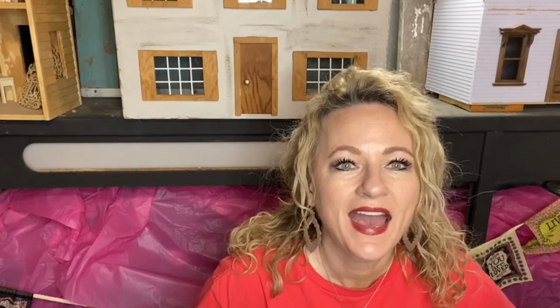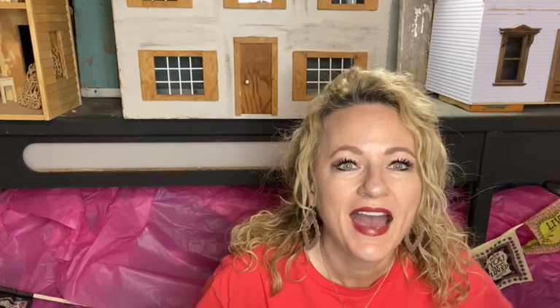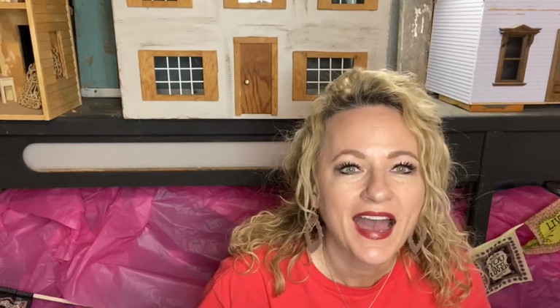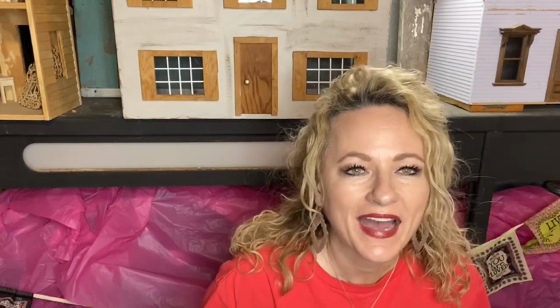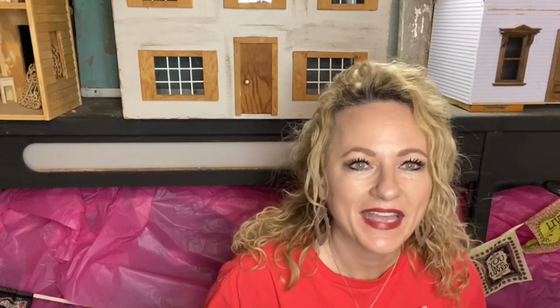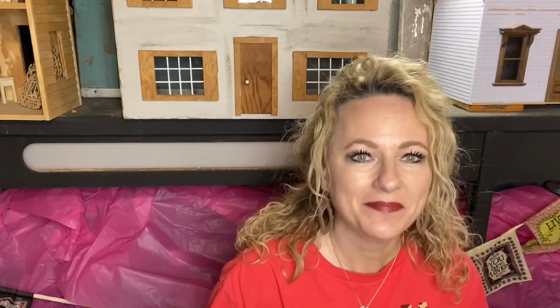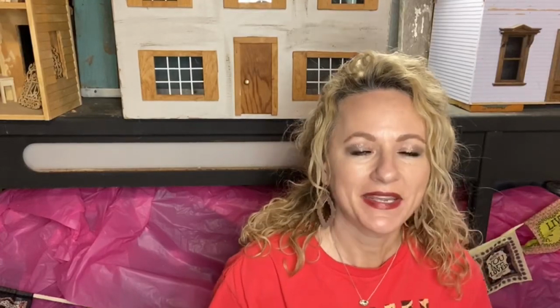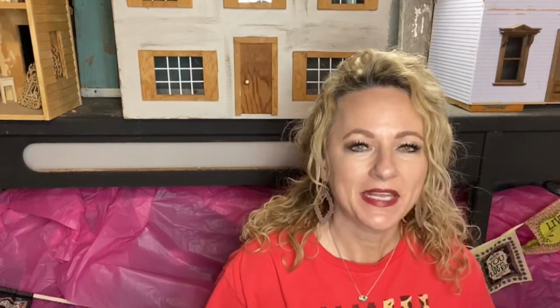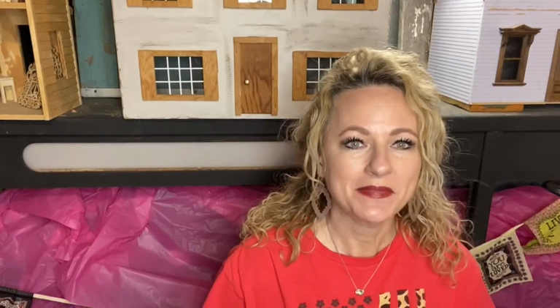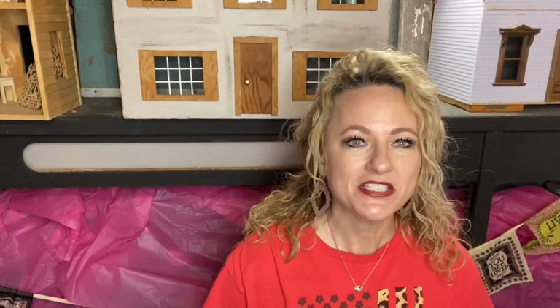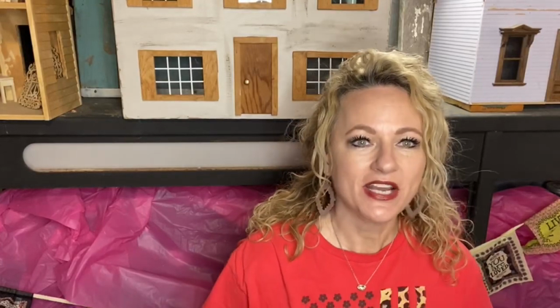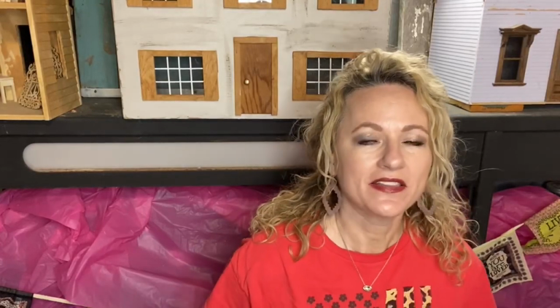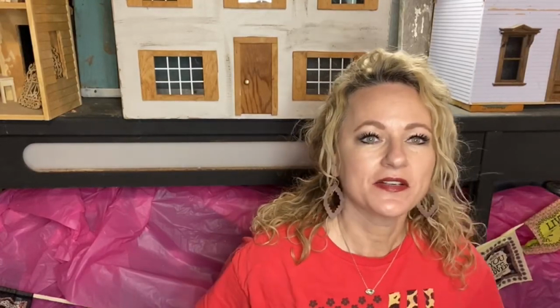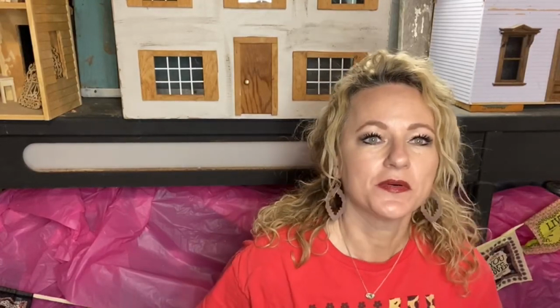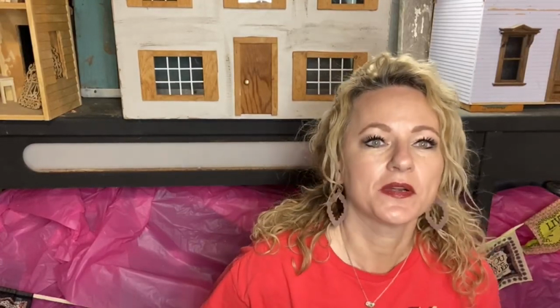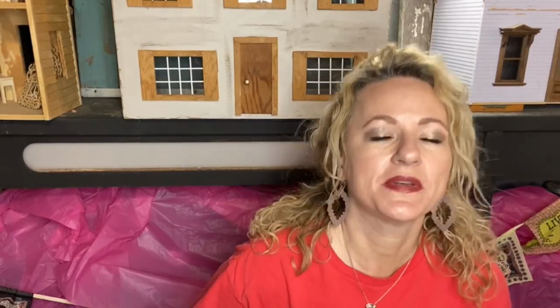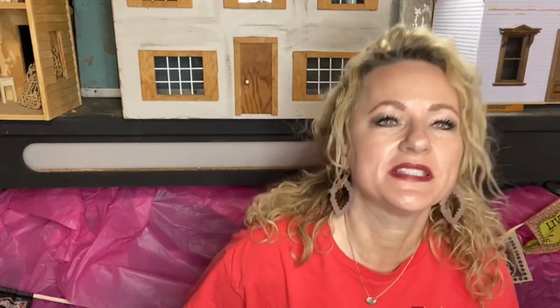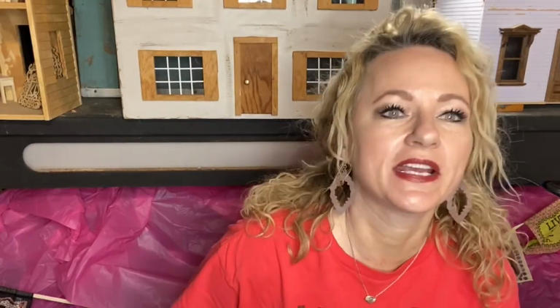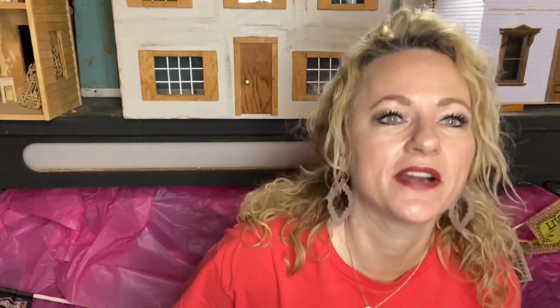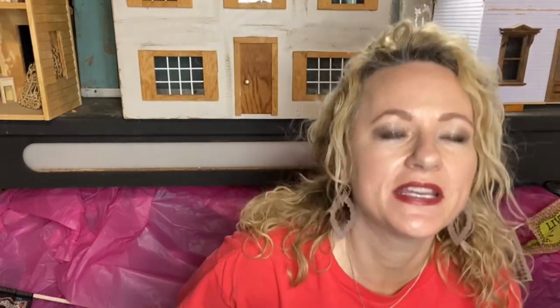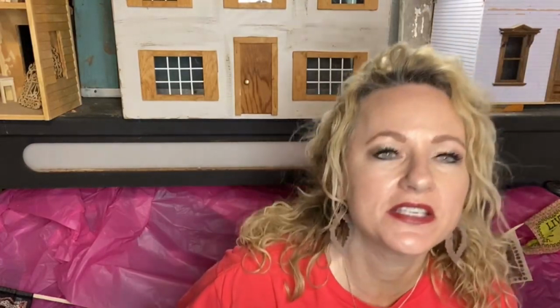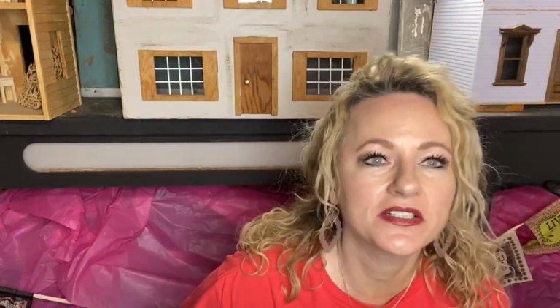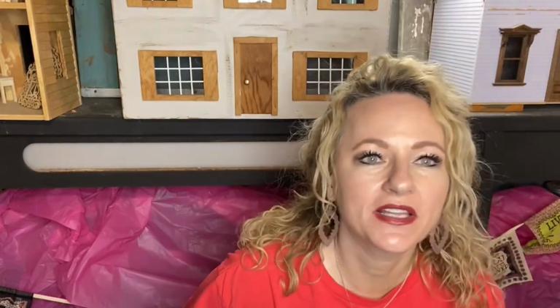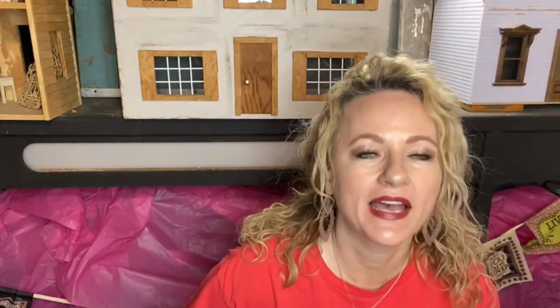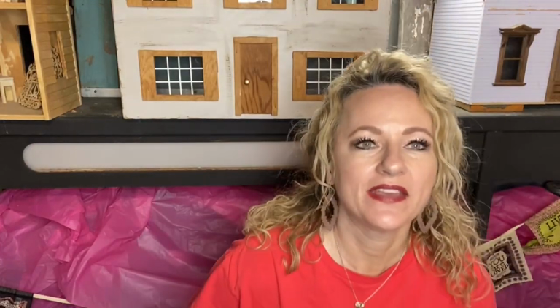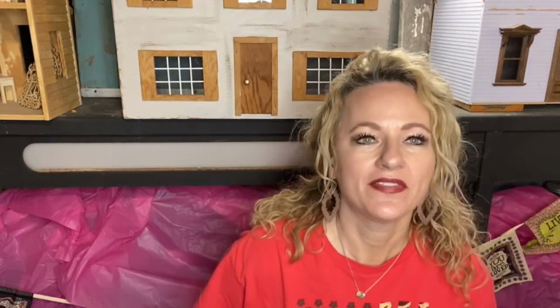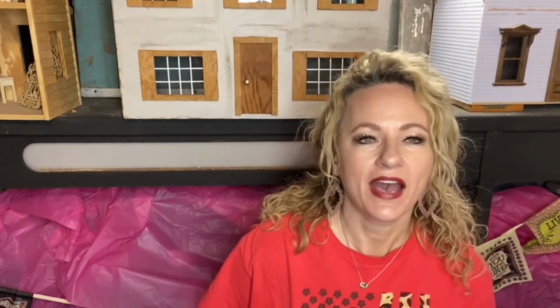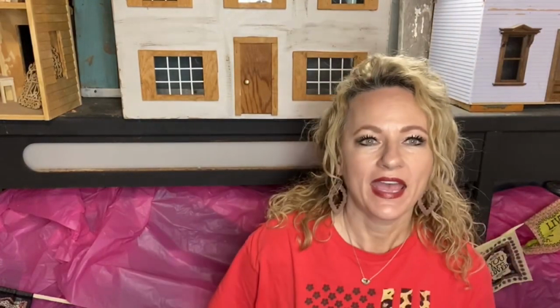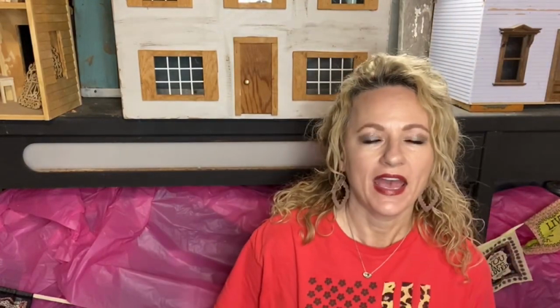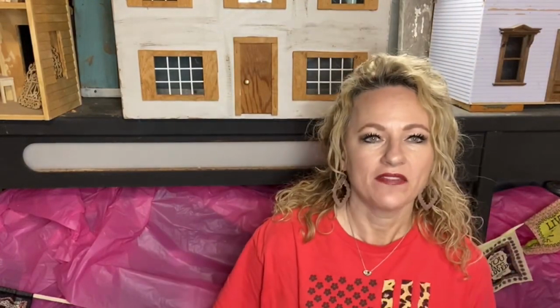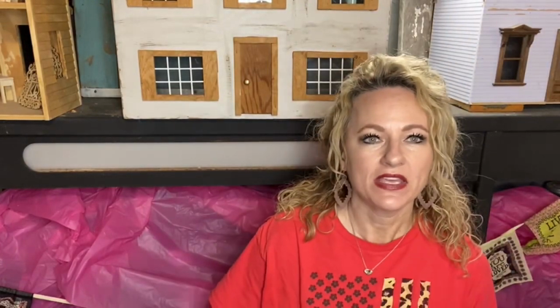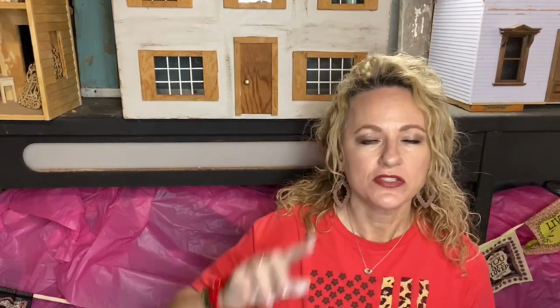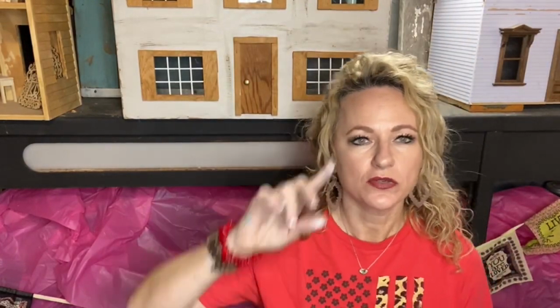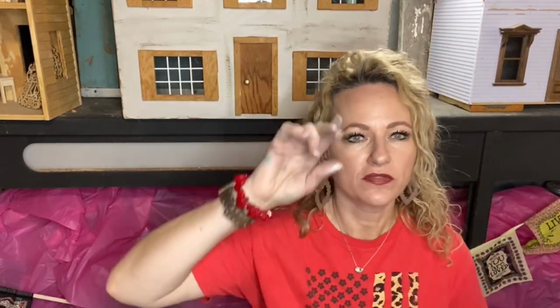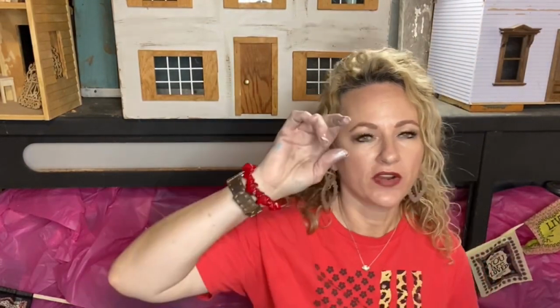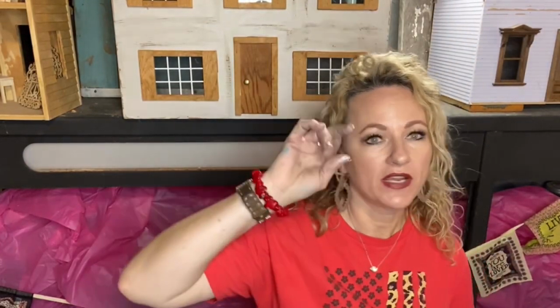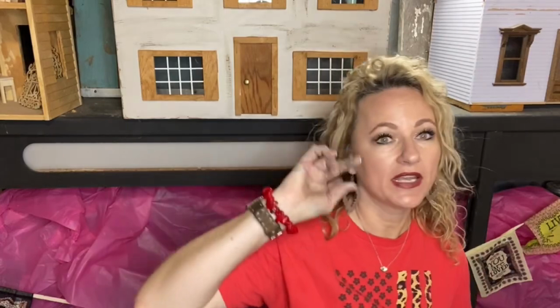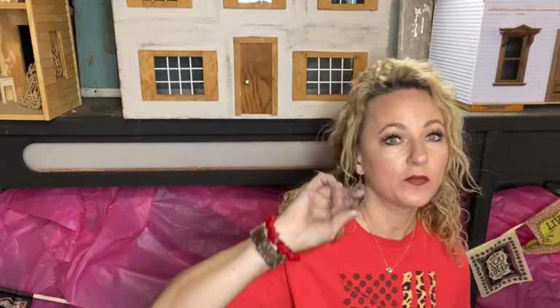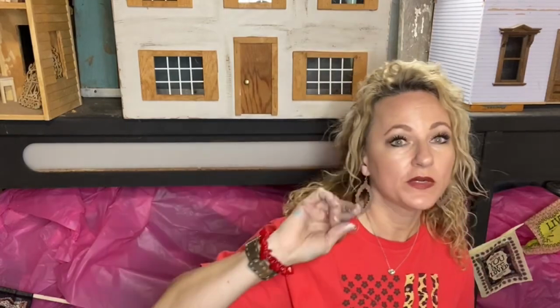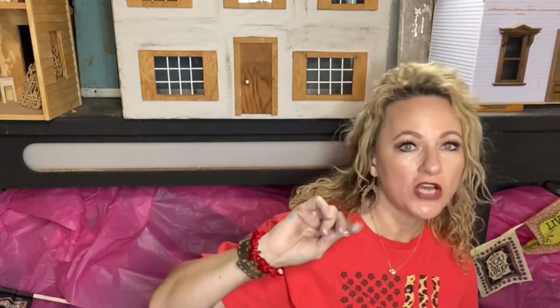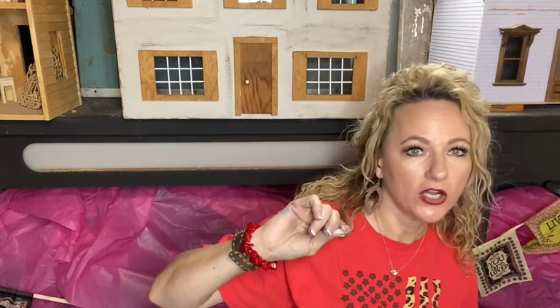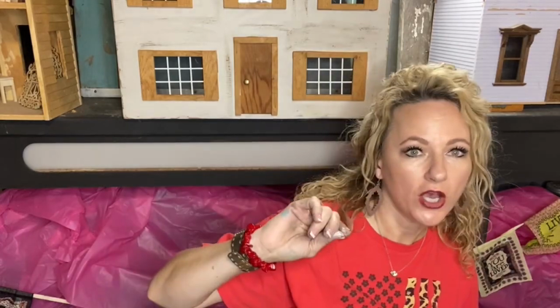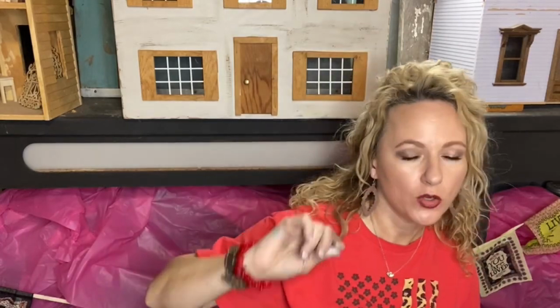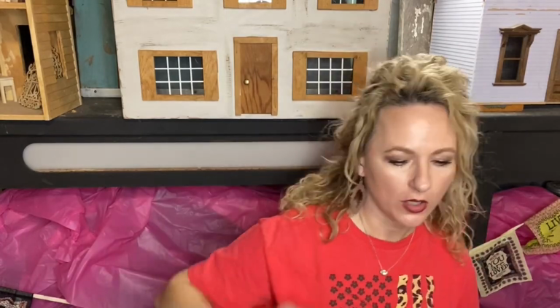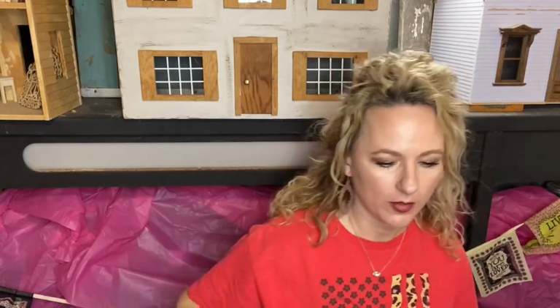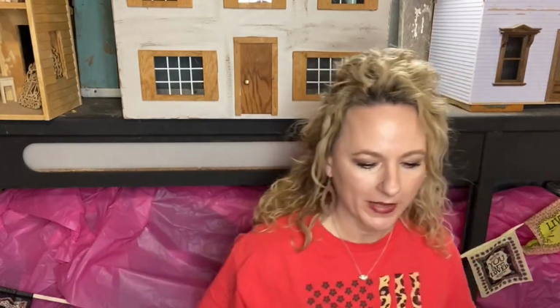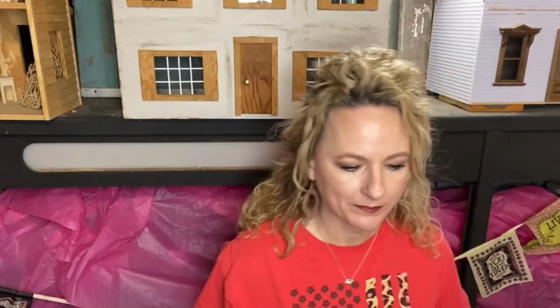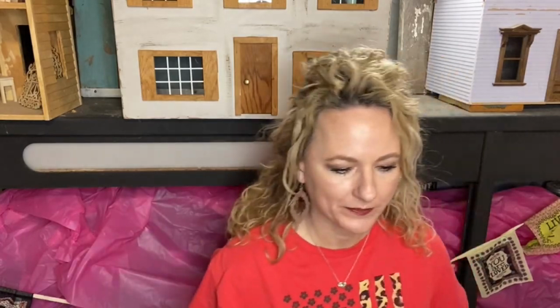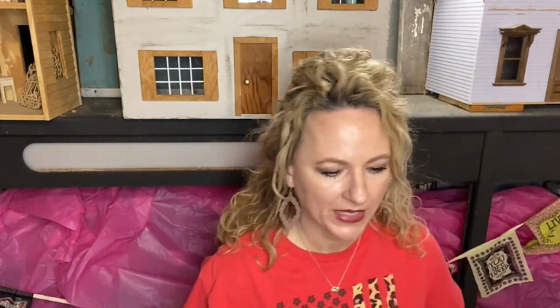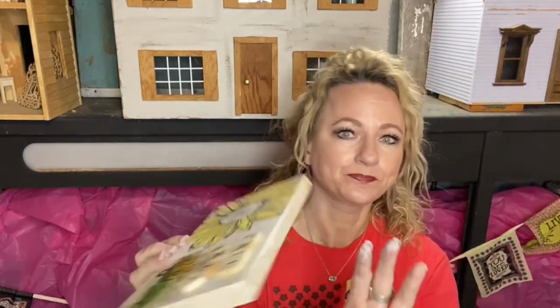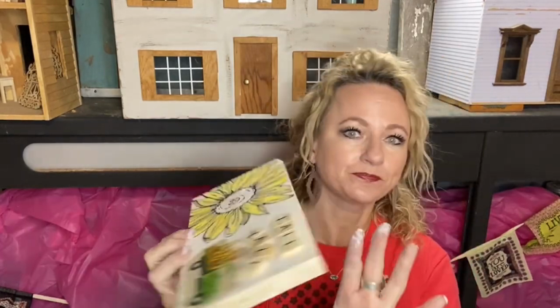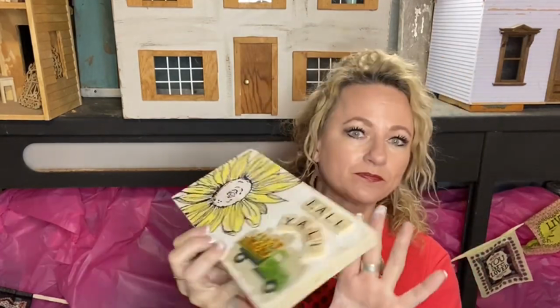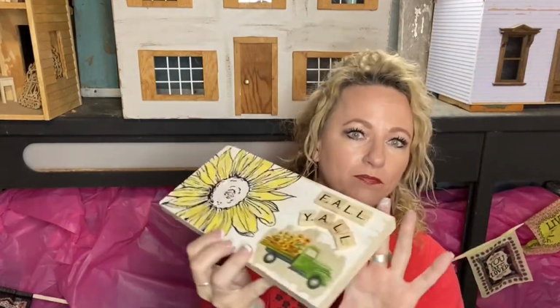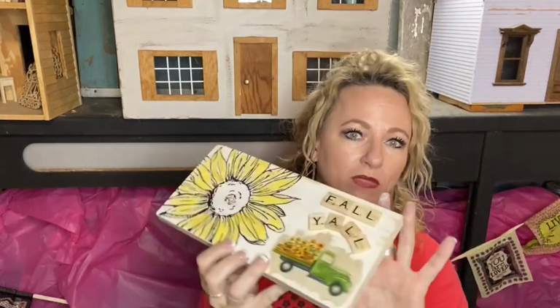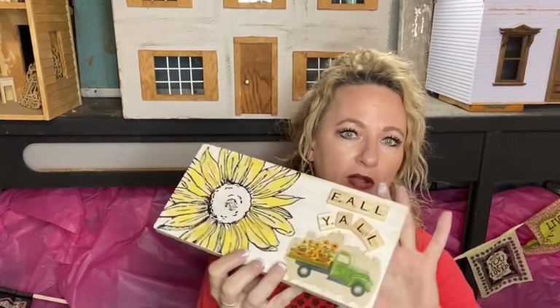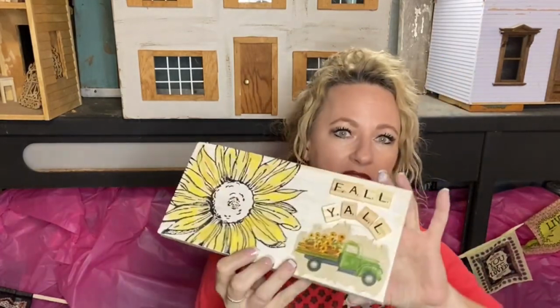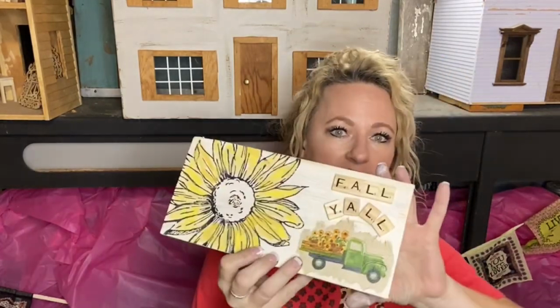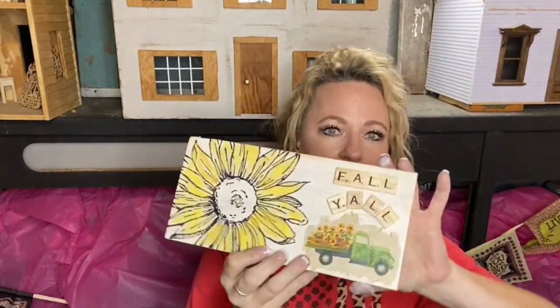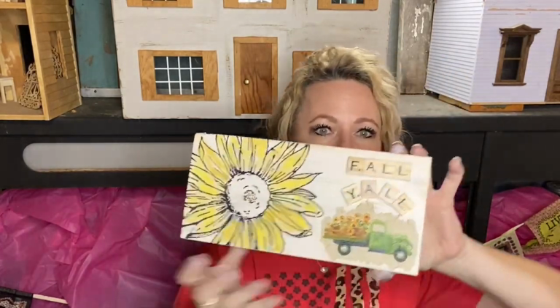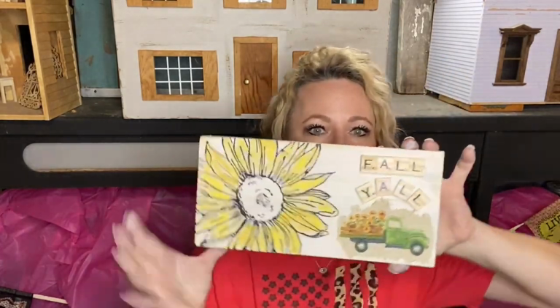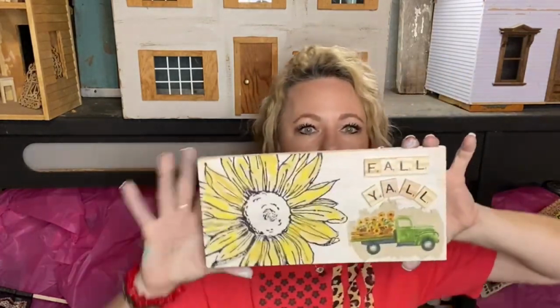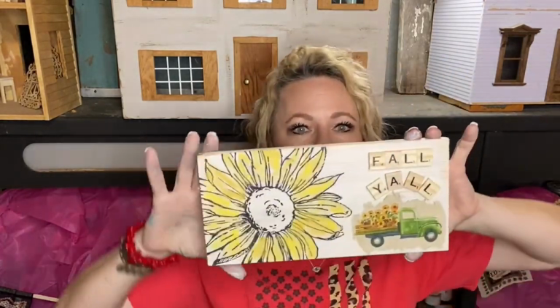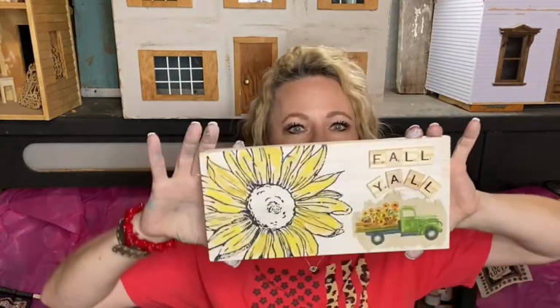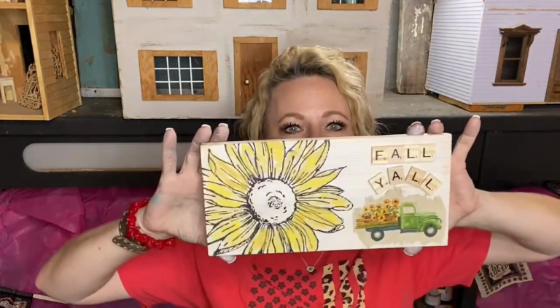Hi, my name is Shiloh Court with Decorizing Your Life. I have a storefront in Wetonka, Oklahoma. This is what we're doing today.